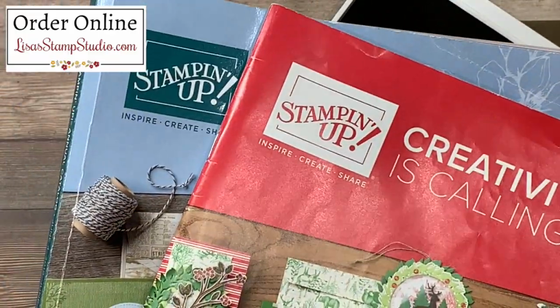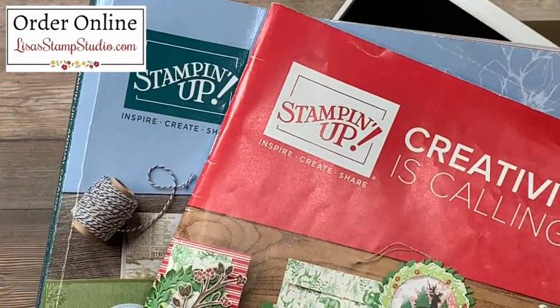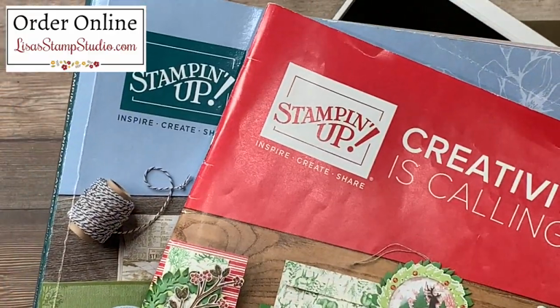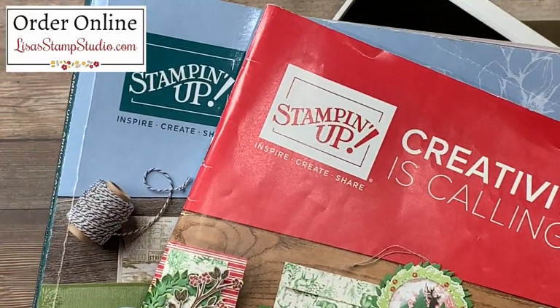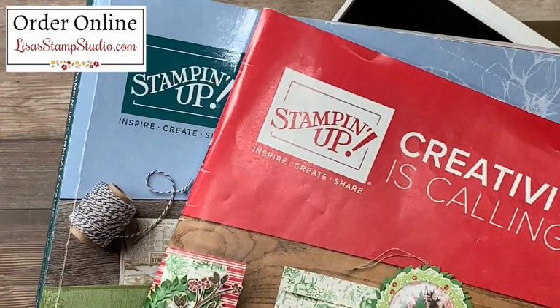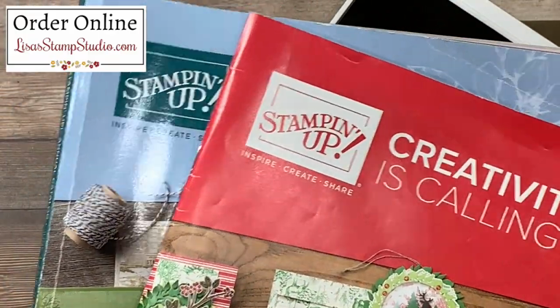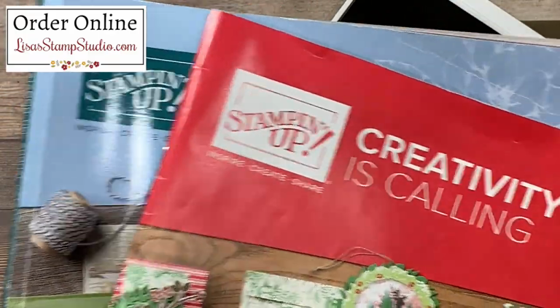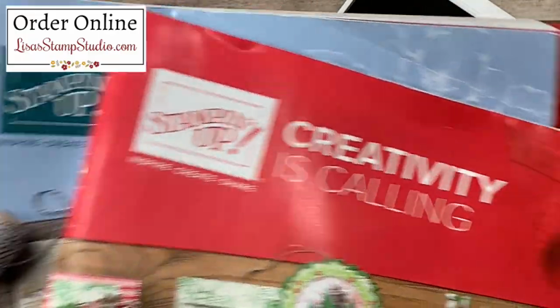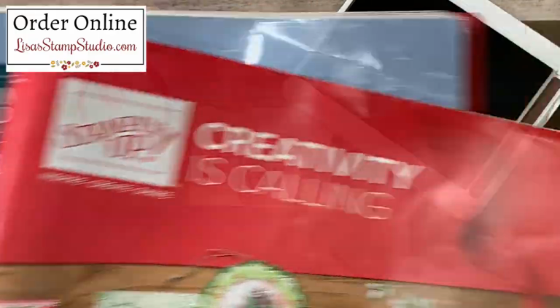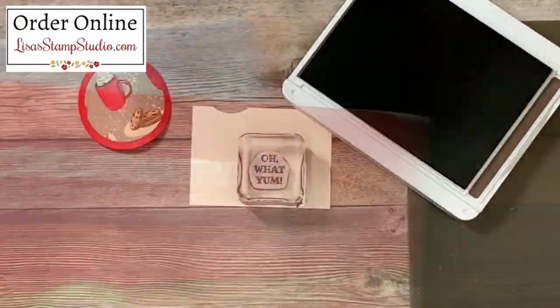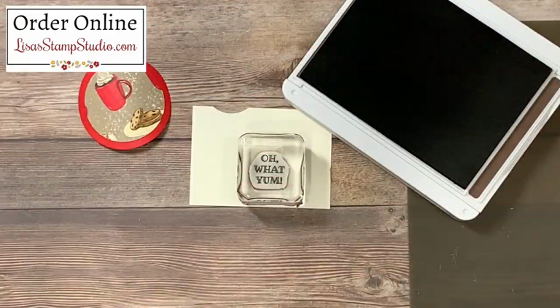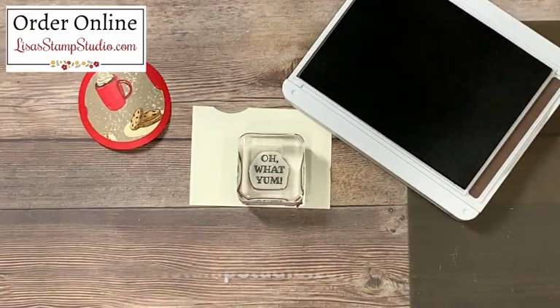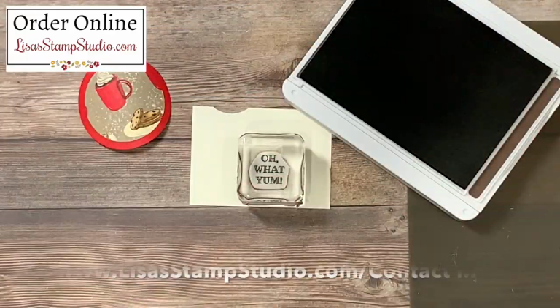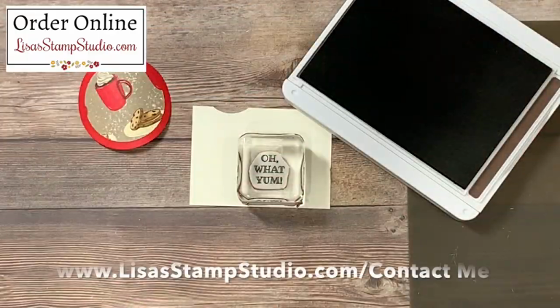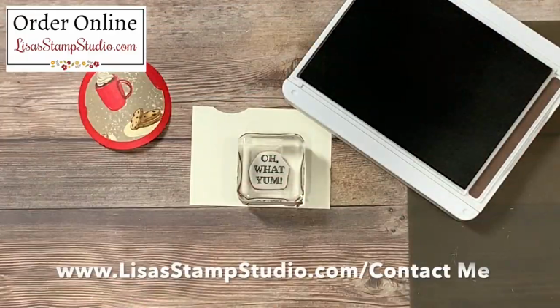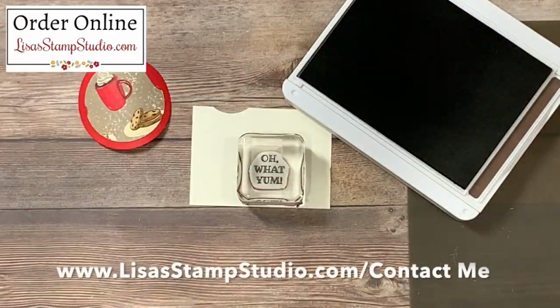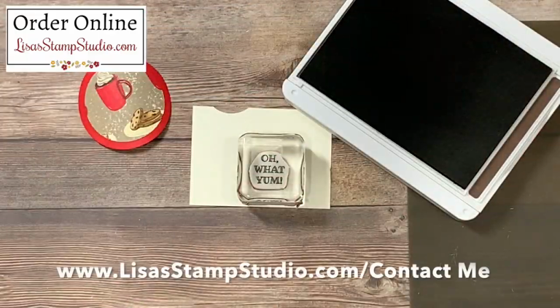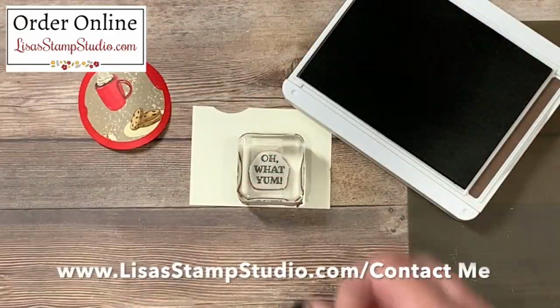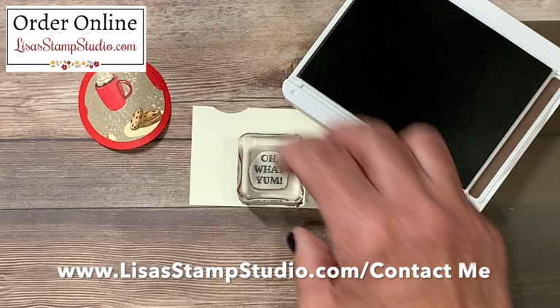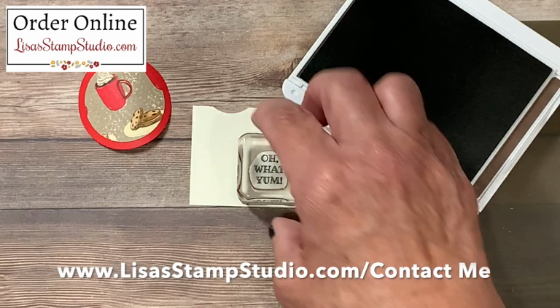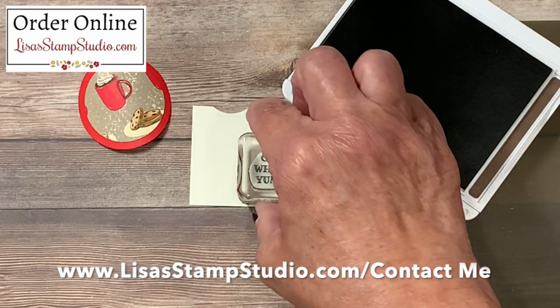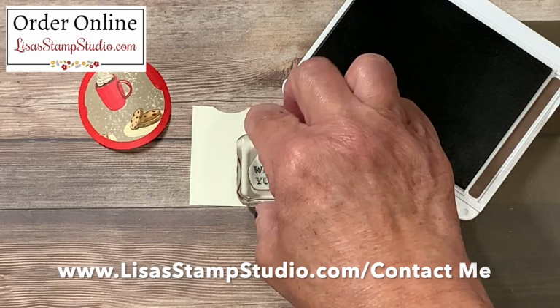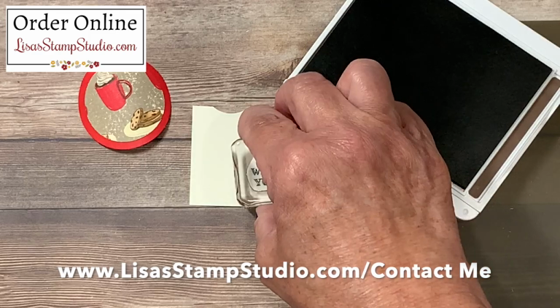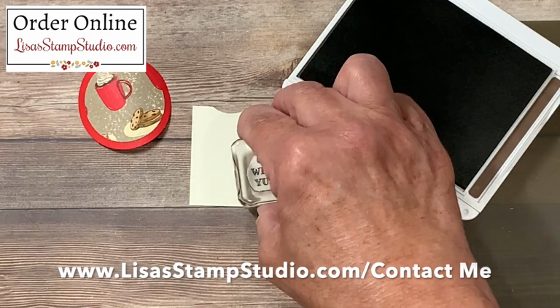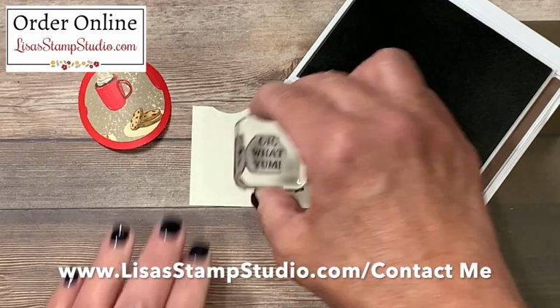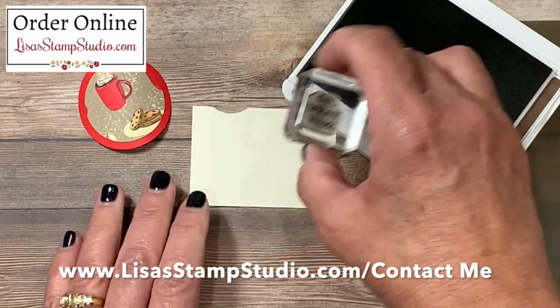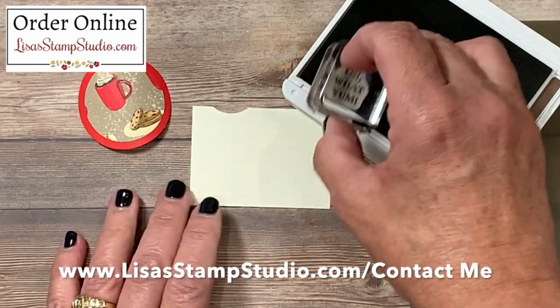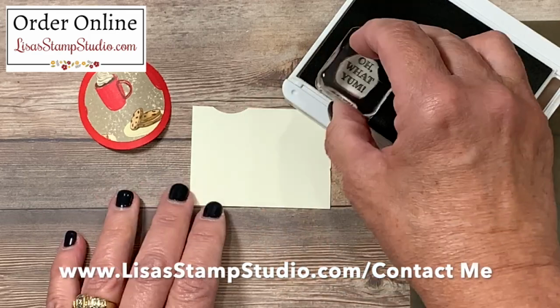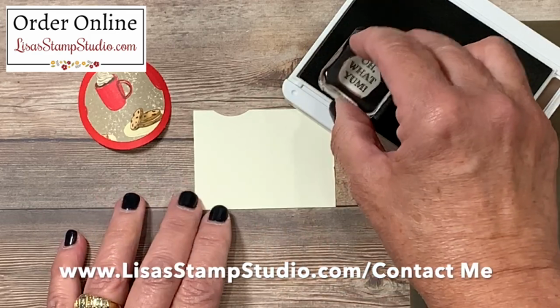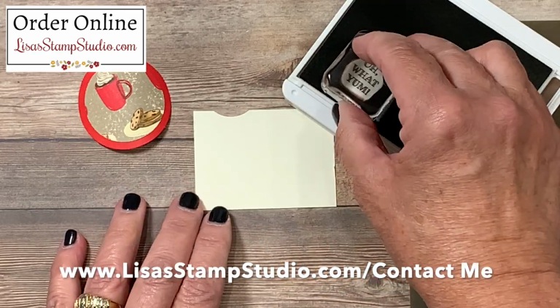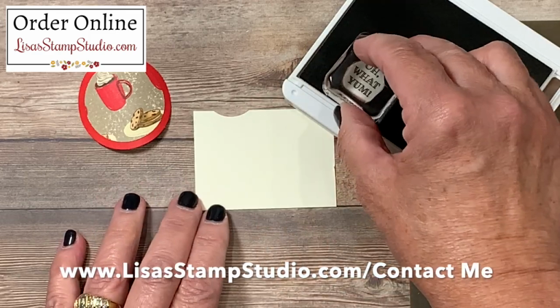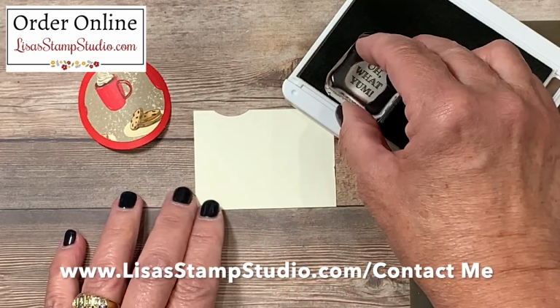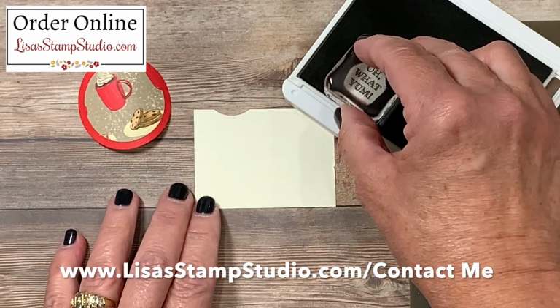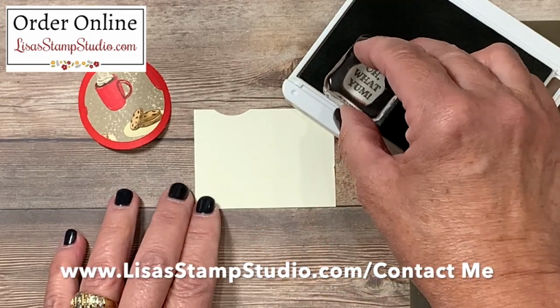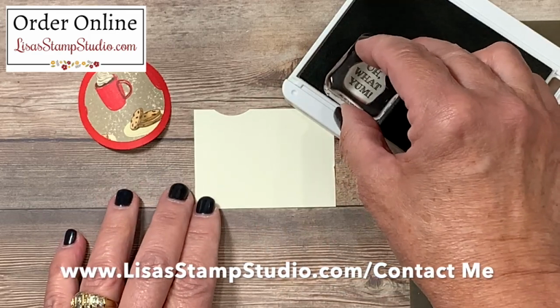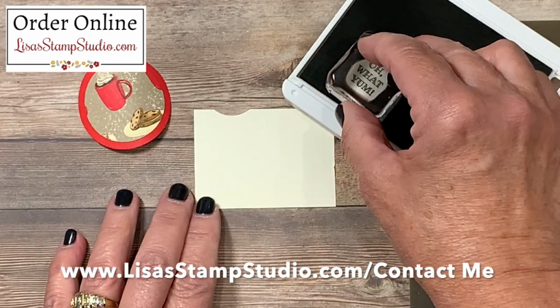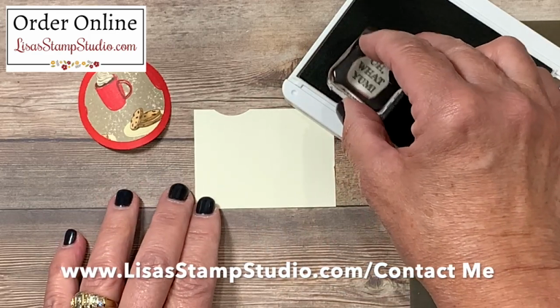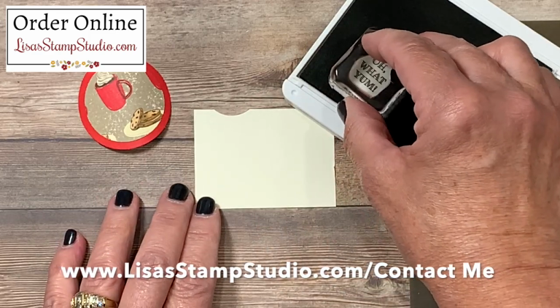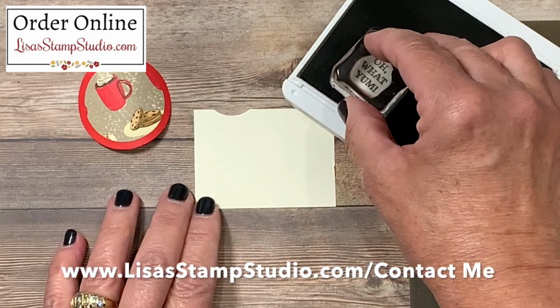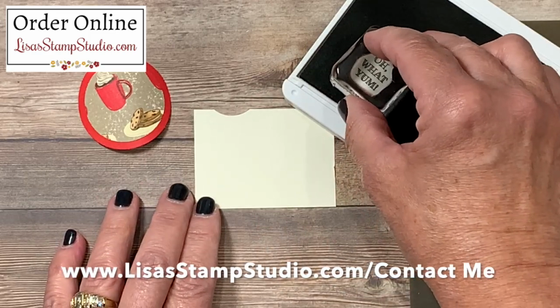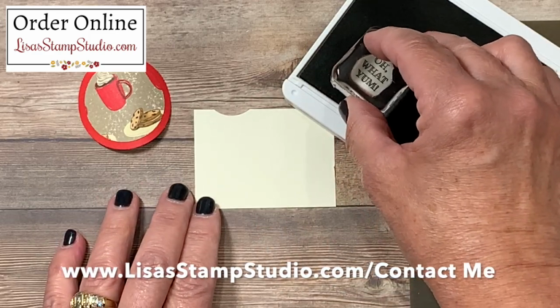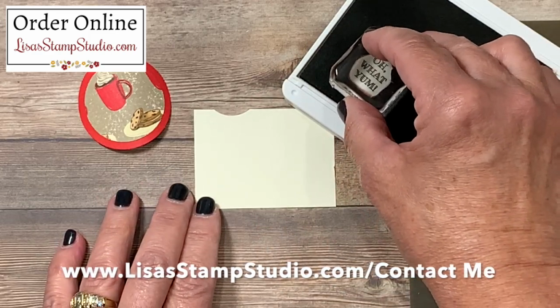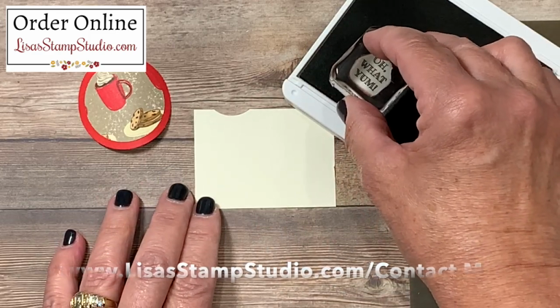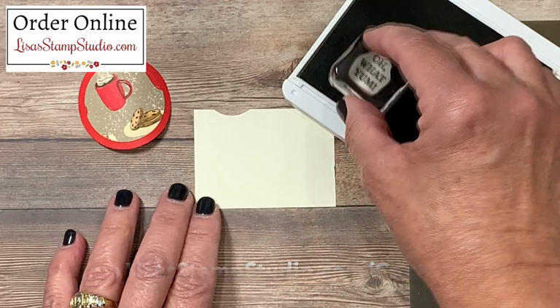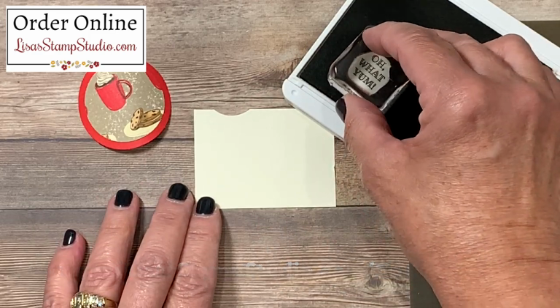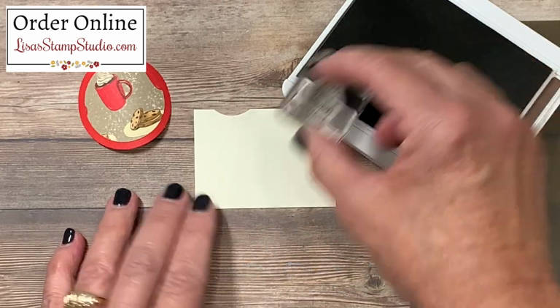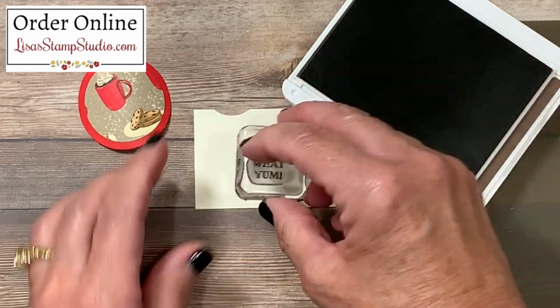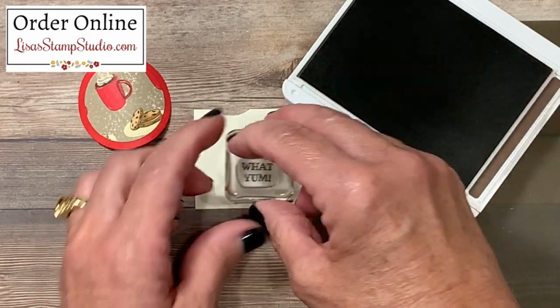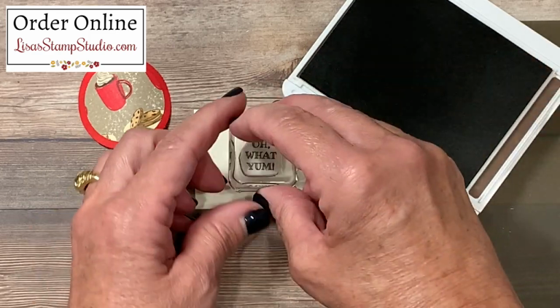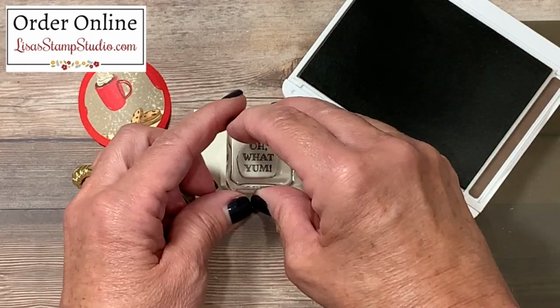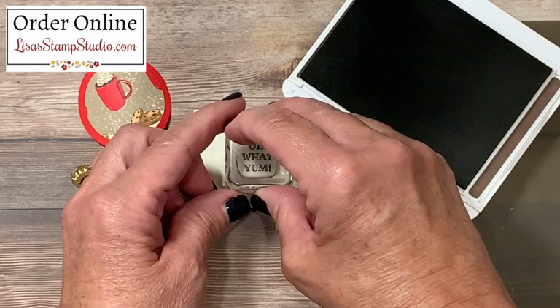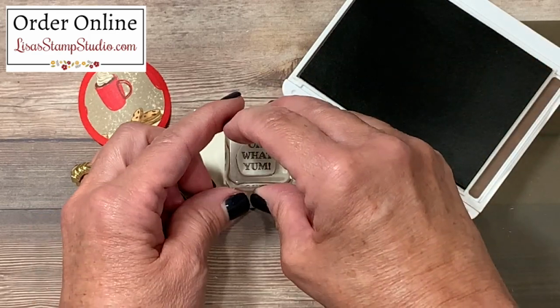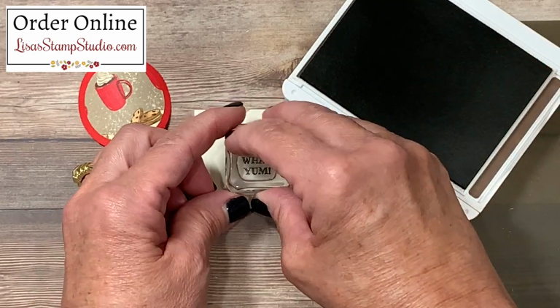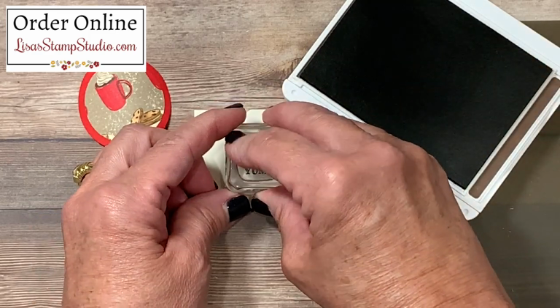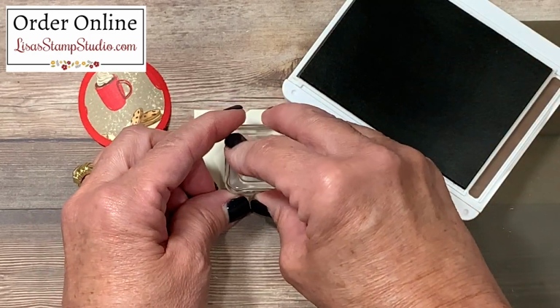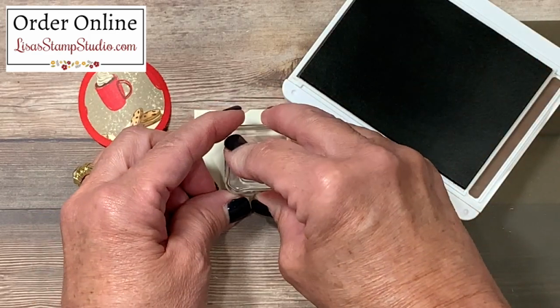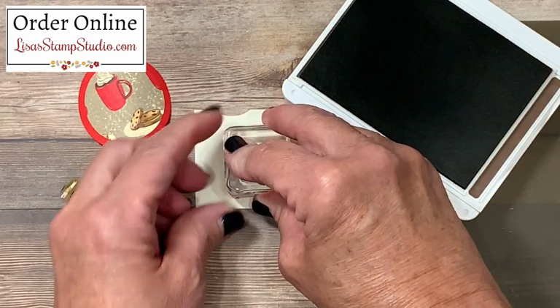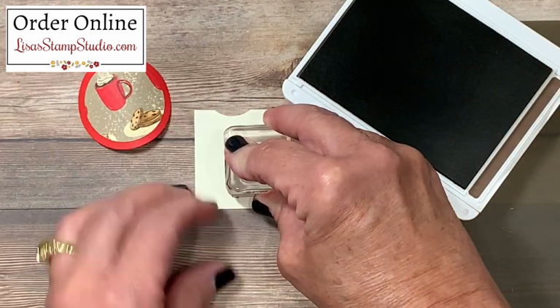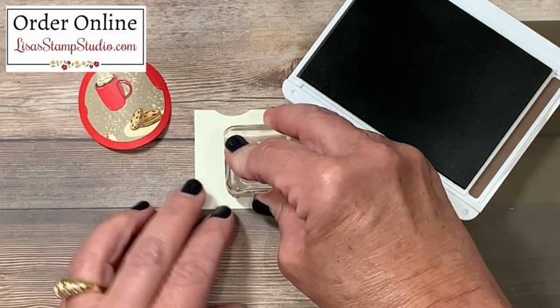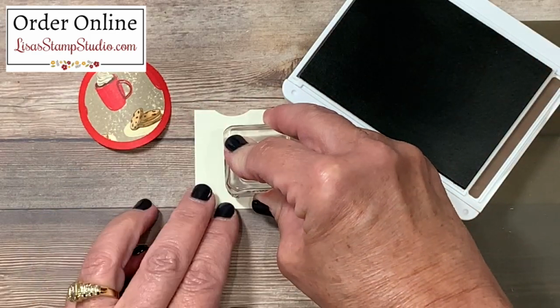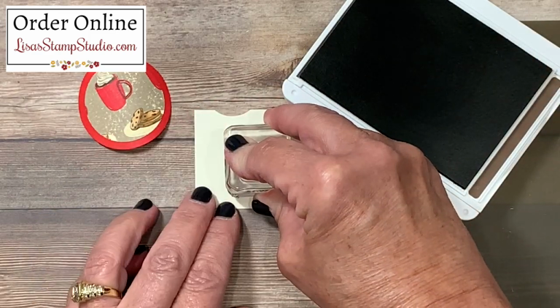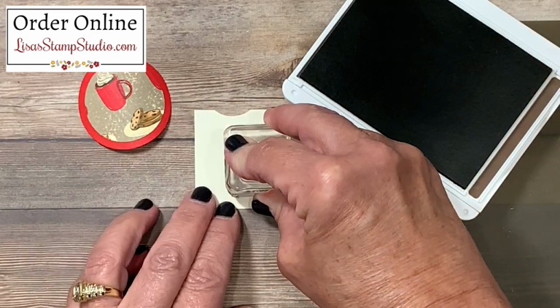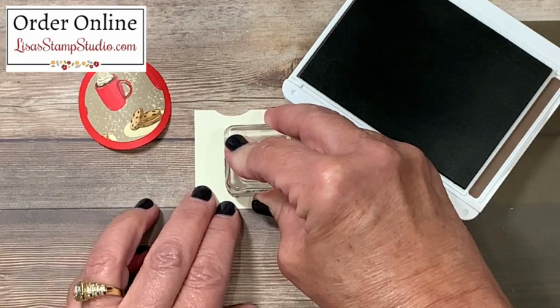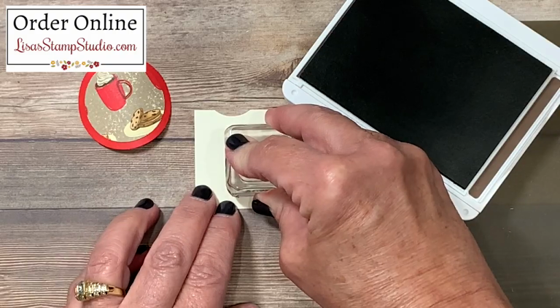Now if you don't already have a demonstrator and you're interested in receiving complimentary copies of both the annual and the holiday catalog, head over to lisastampstudio.com and click on contact me. I'm going to ink that up and we'll stamp that here on our scrap.